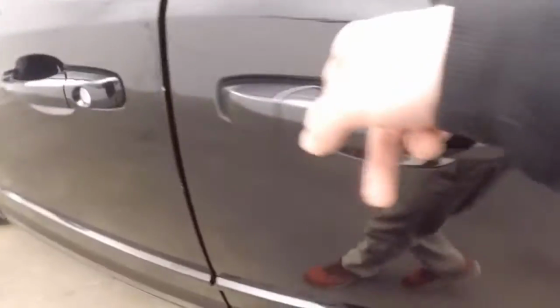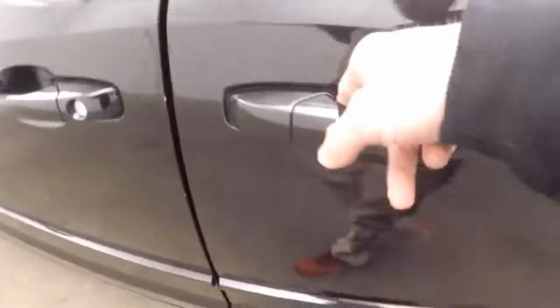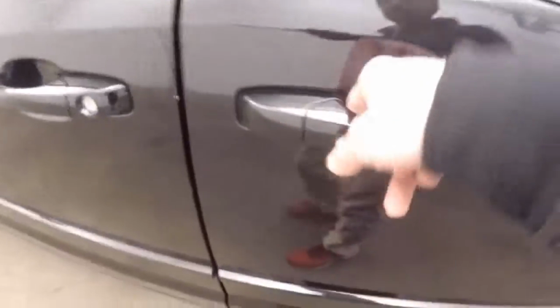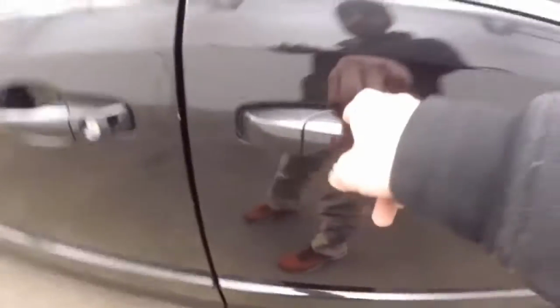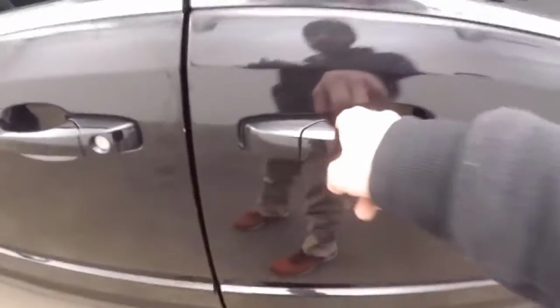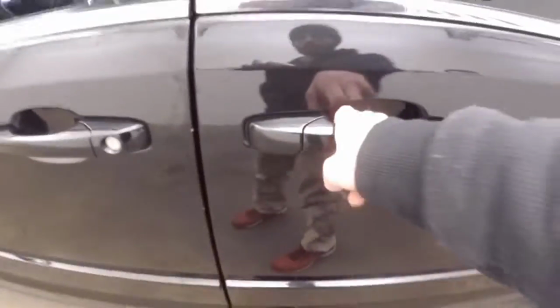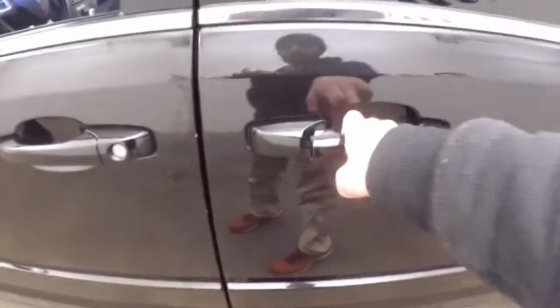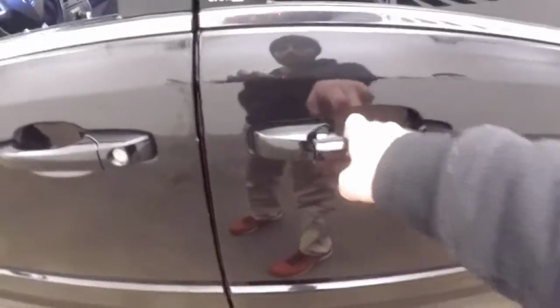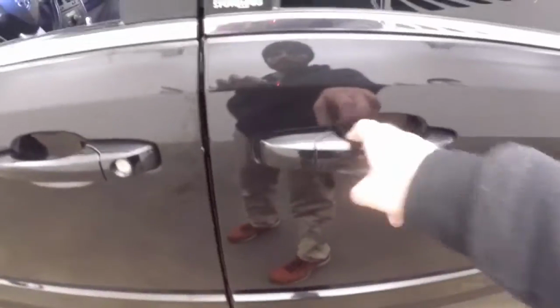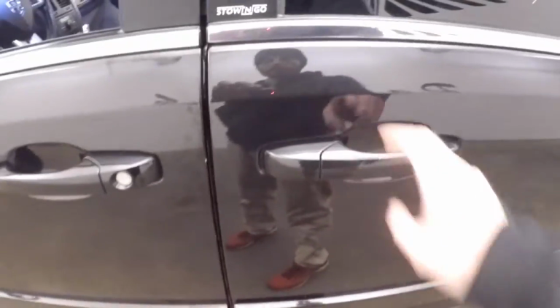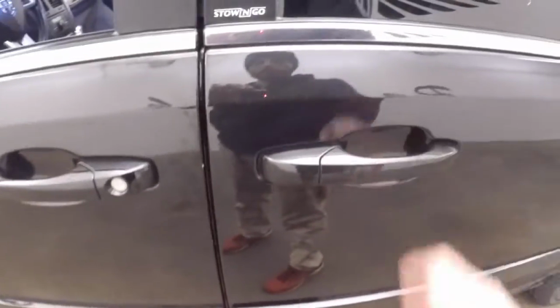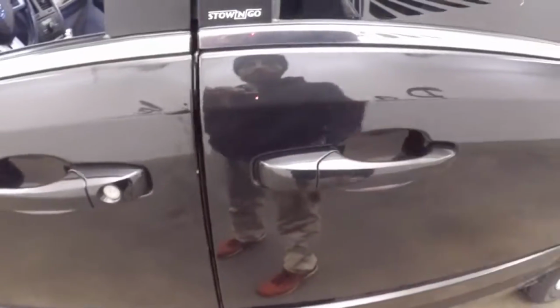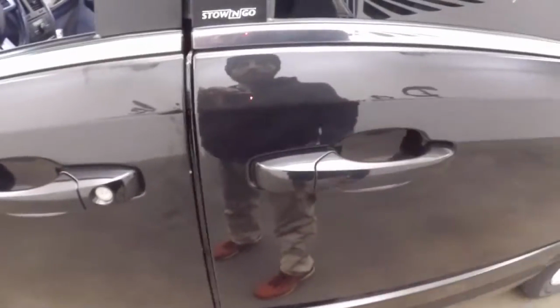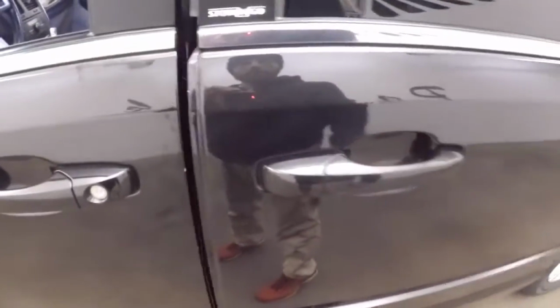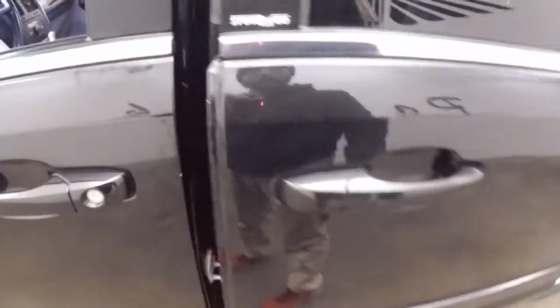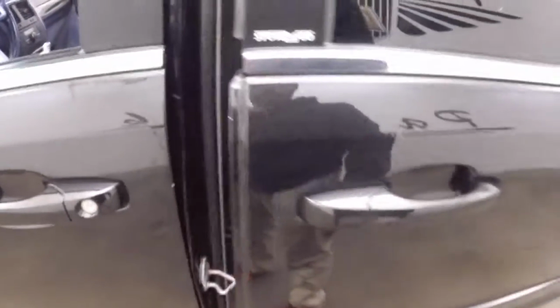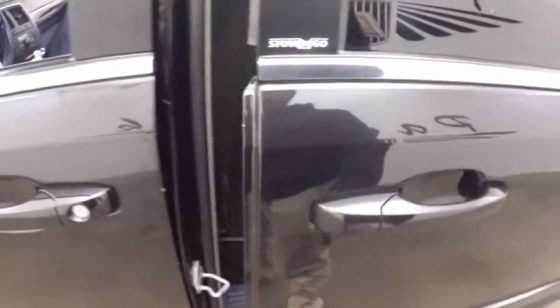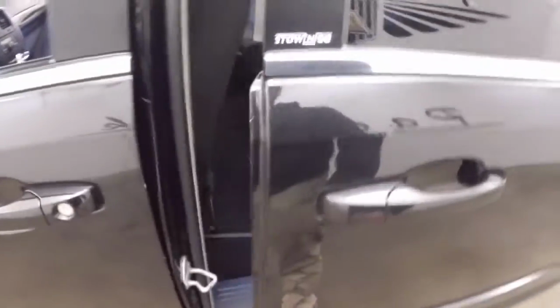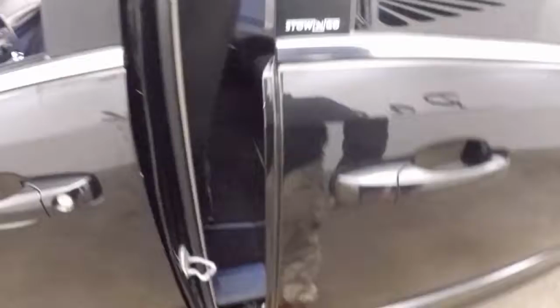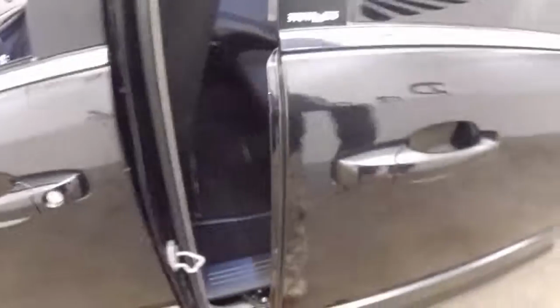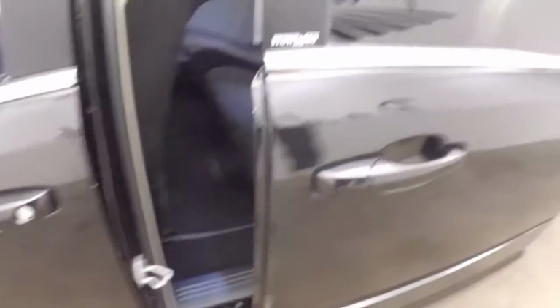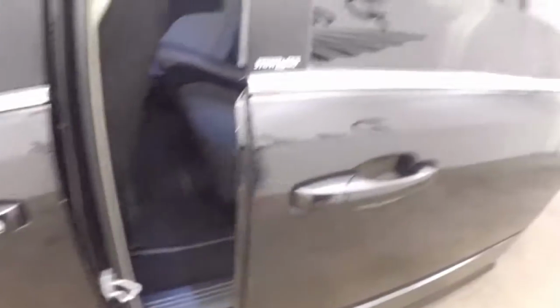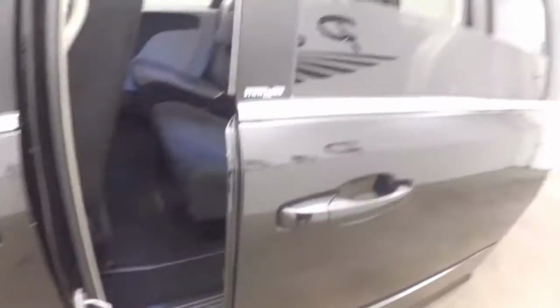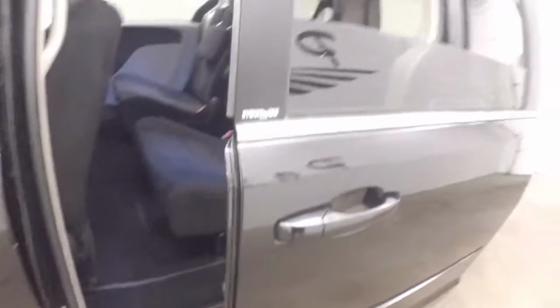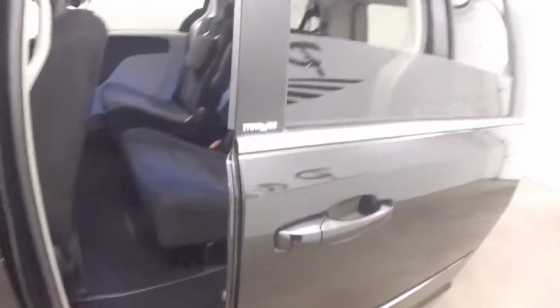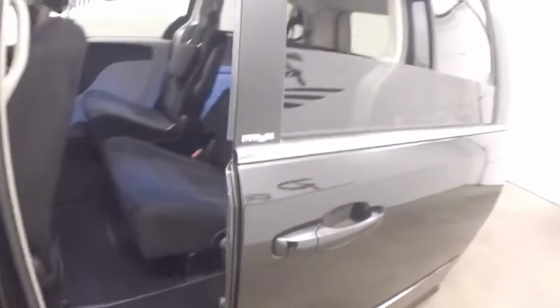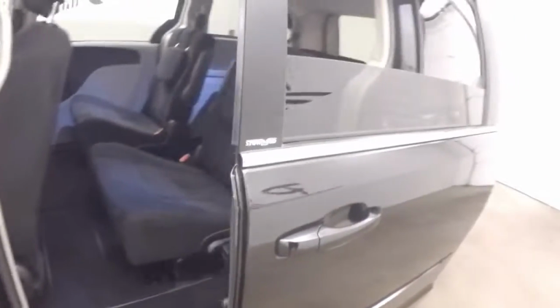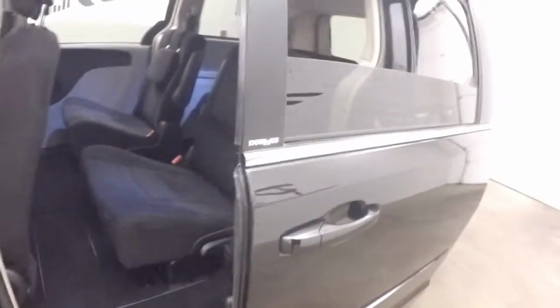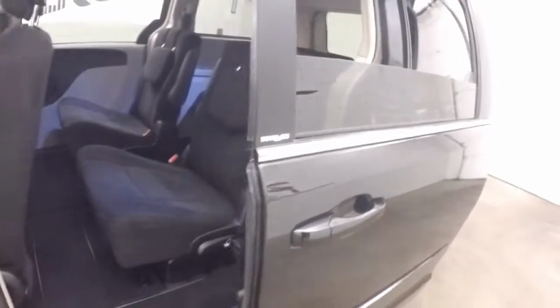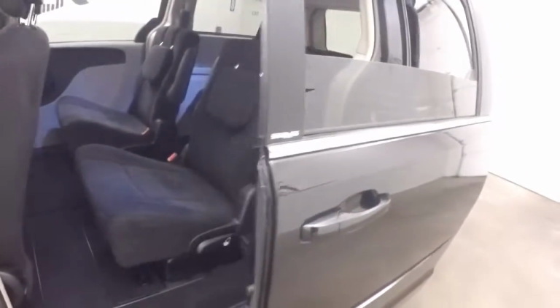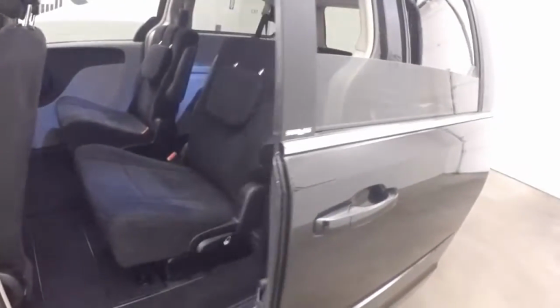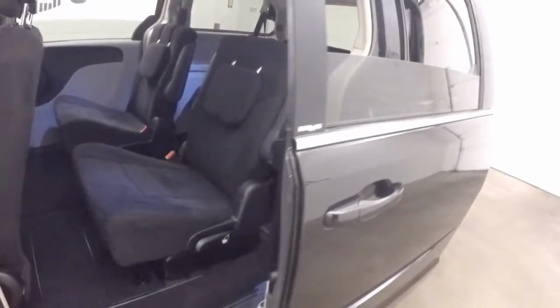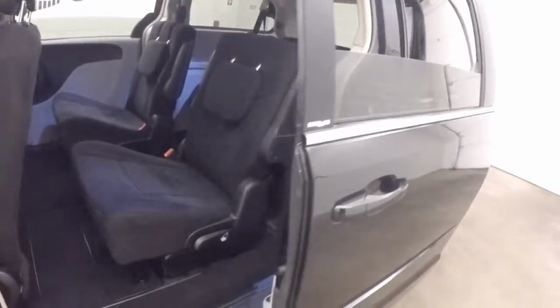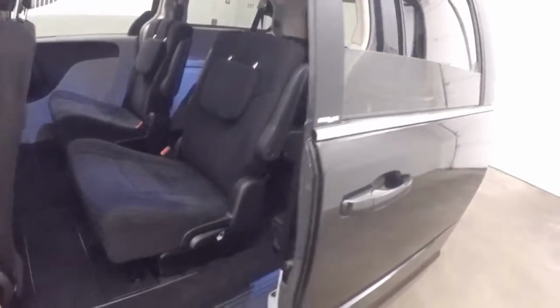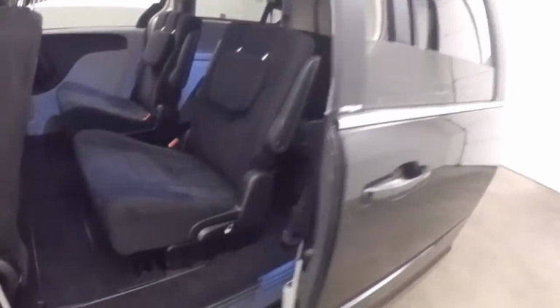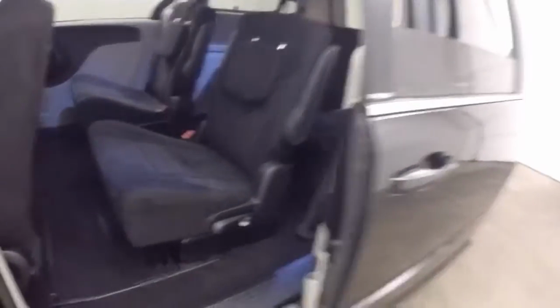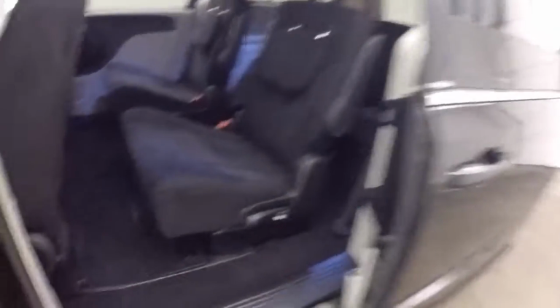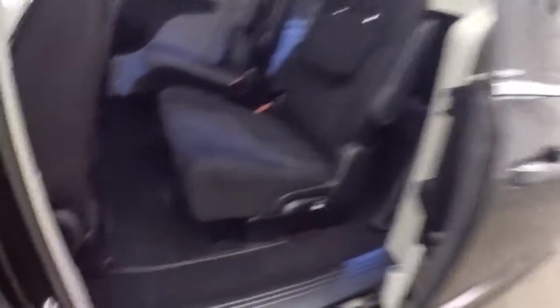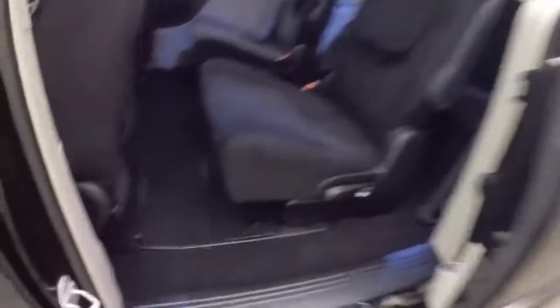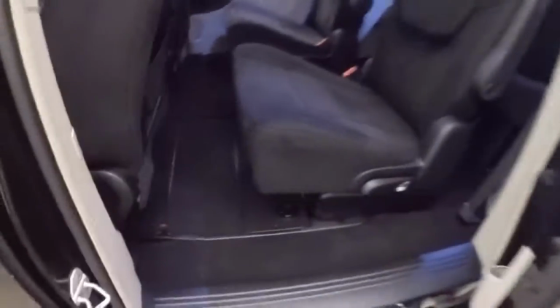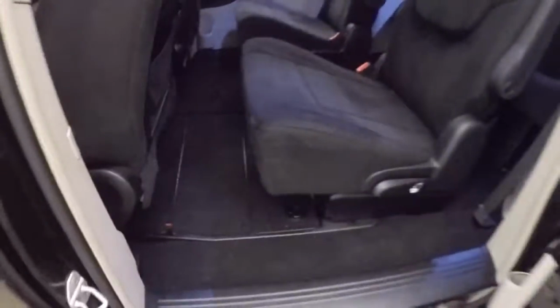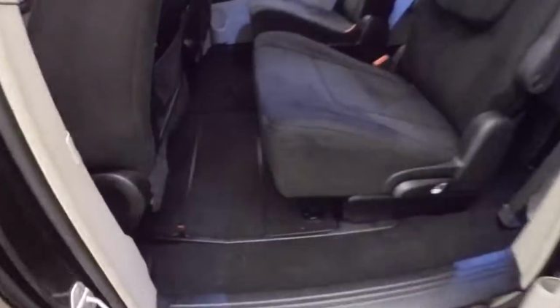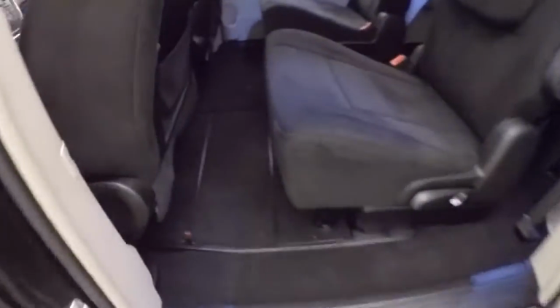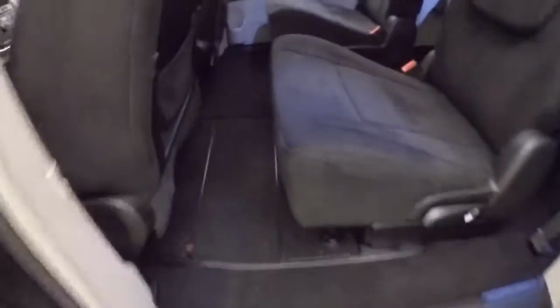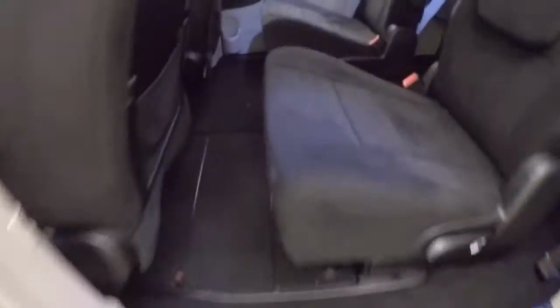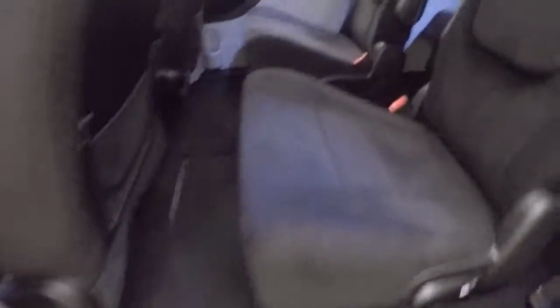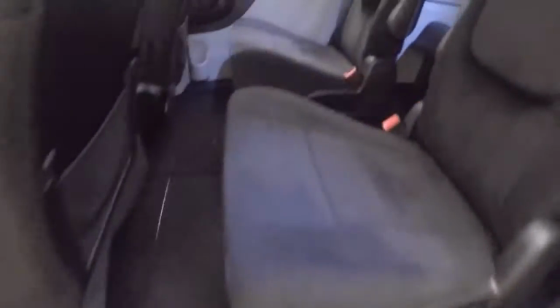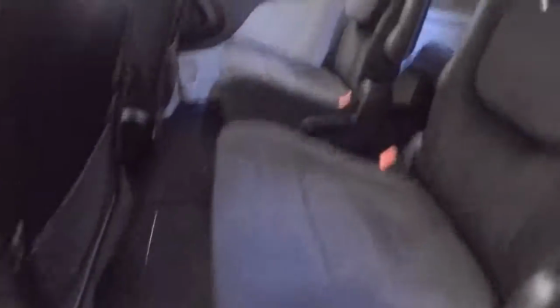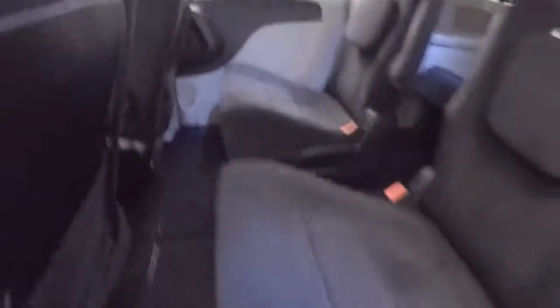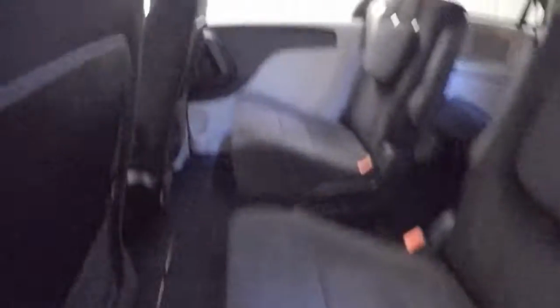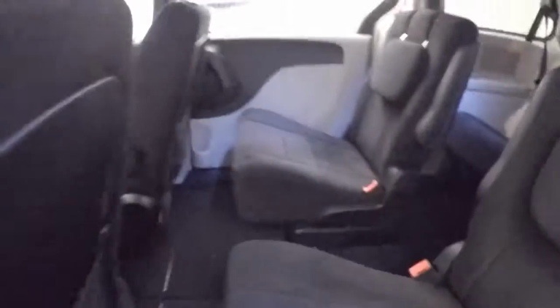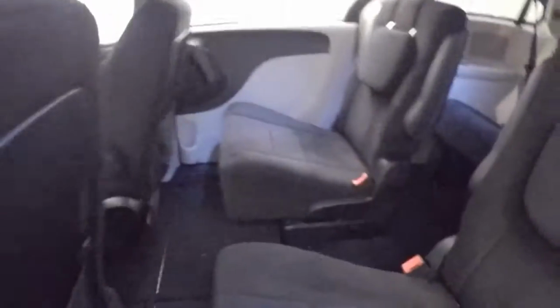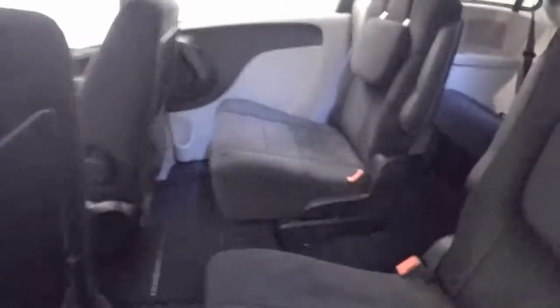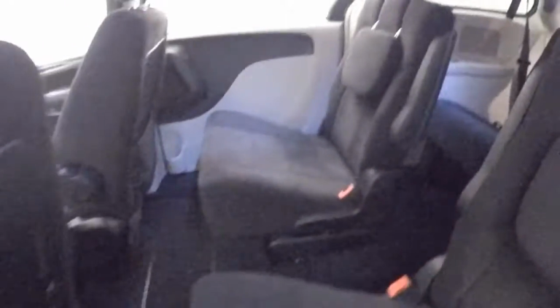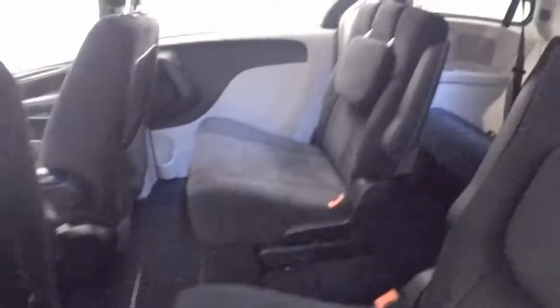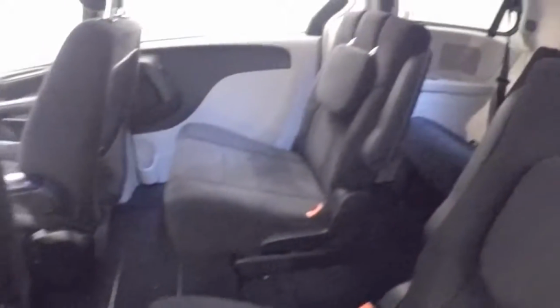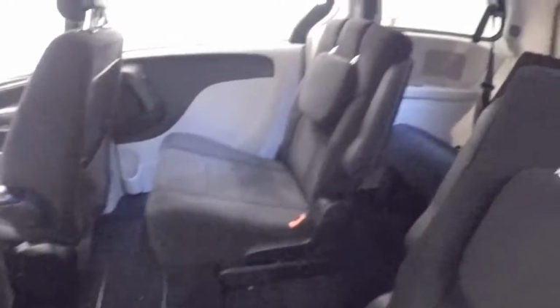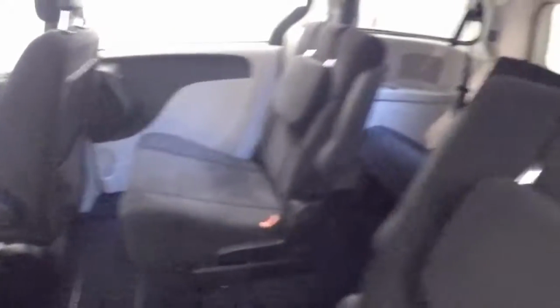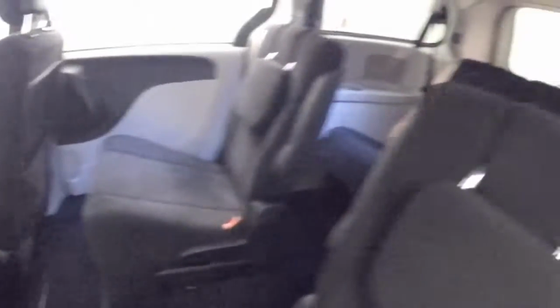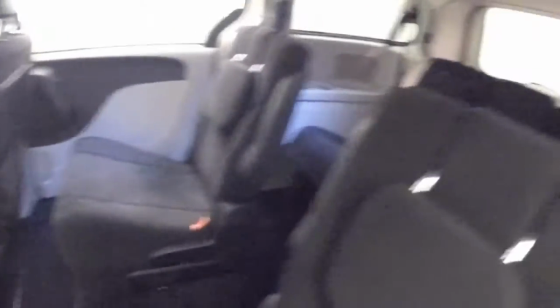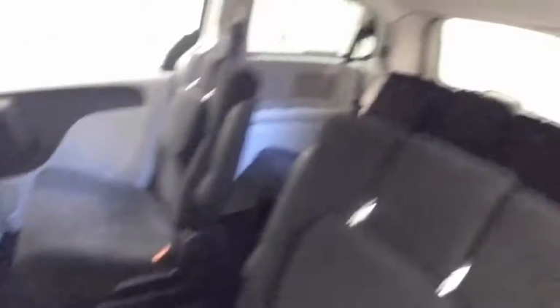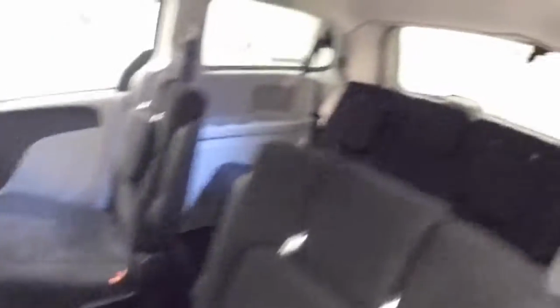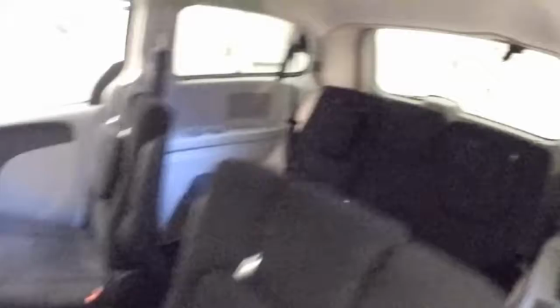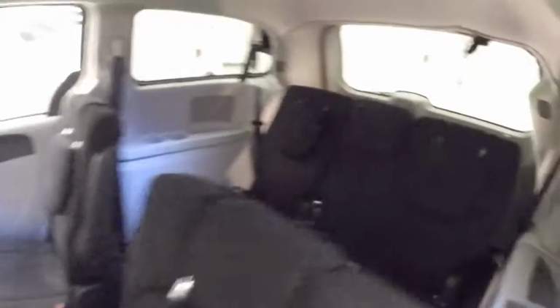Just pull on the handle and the door opens right up for you. Little bucket seats in the back.